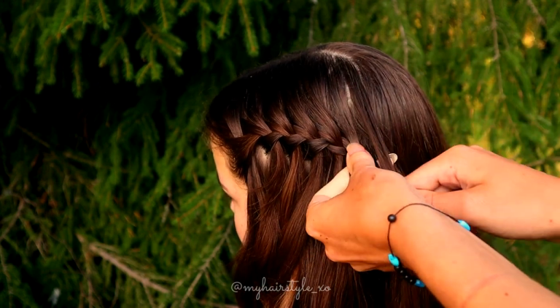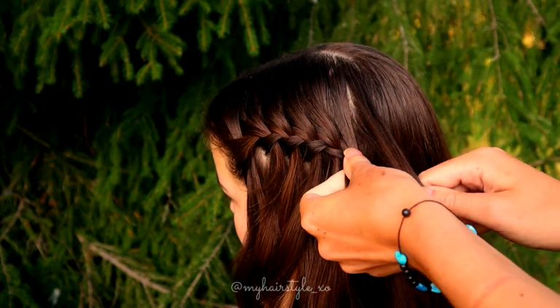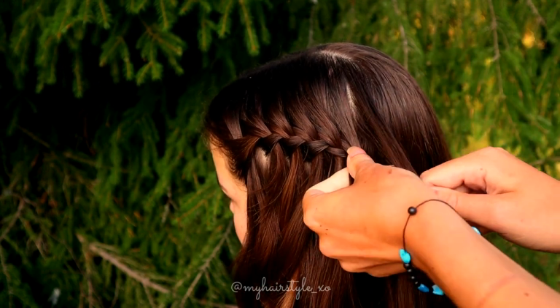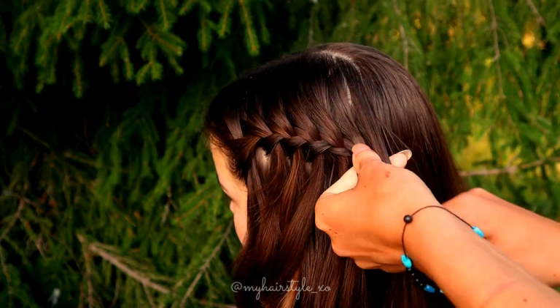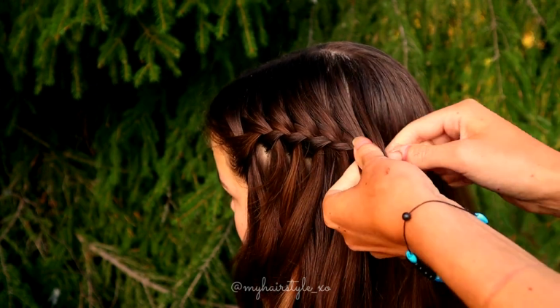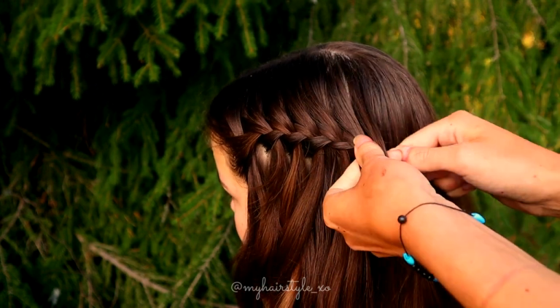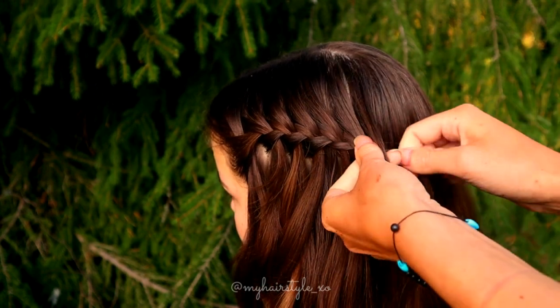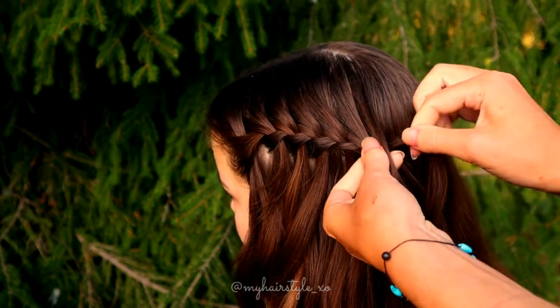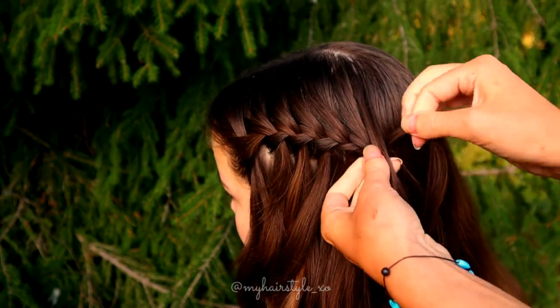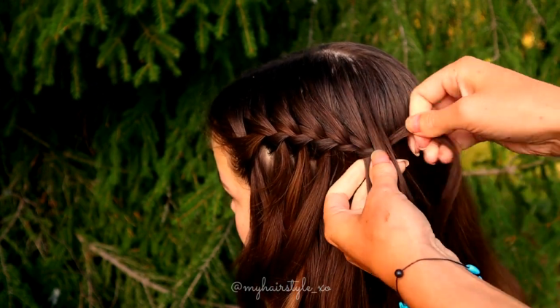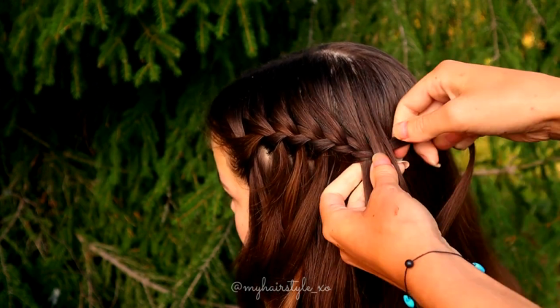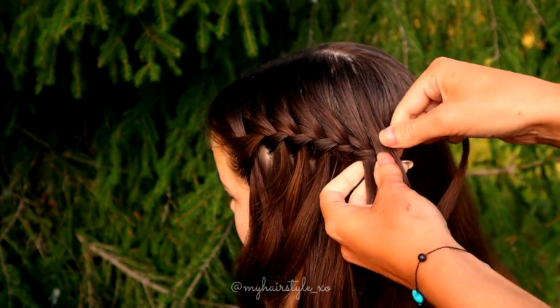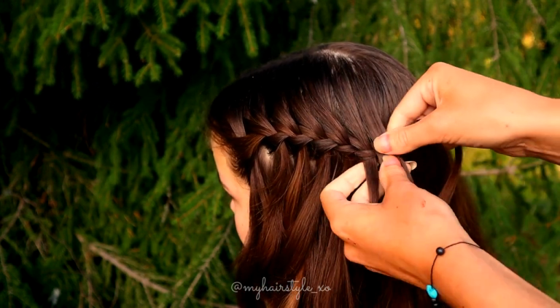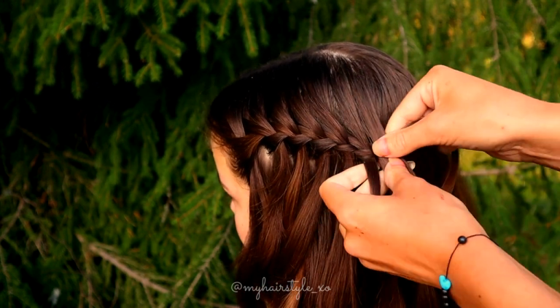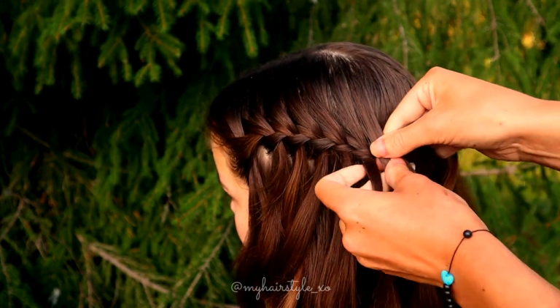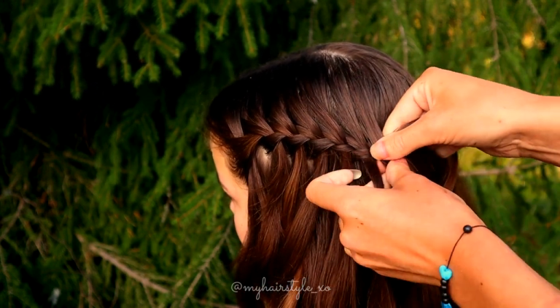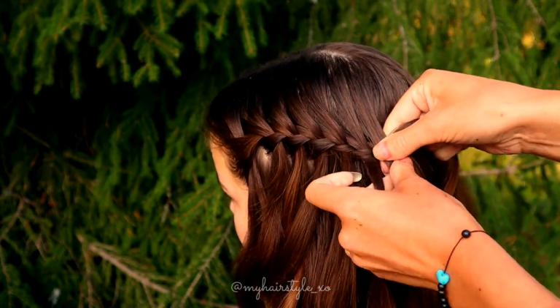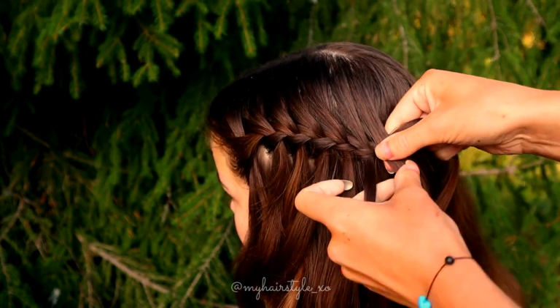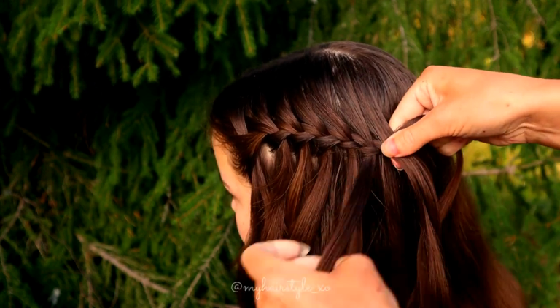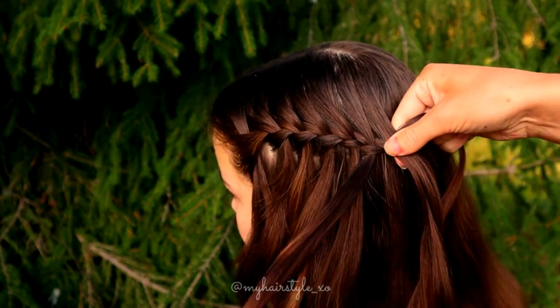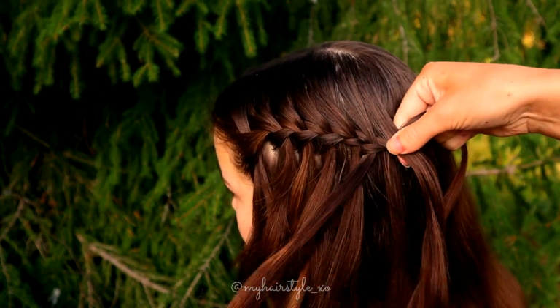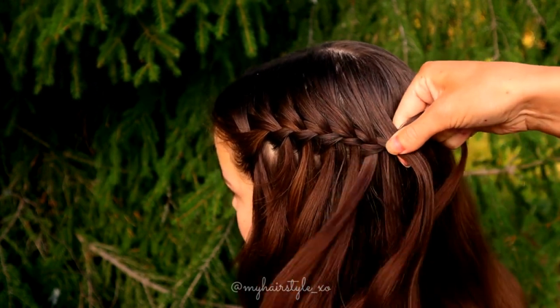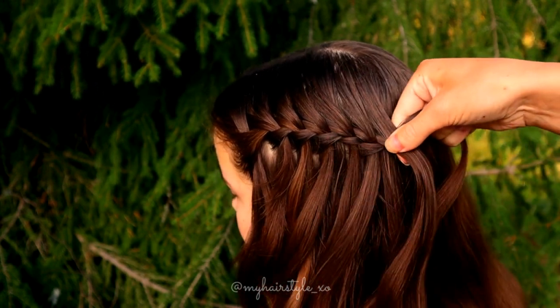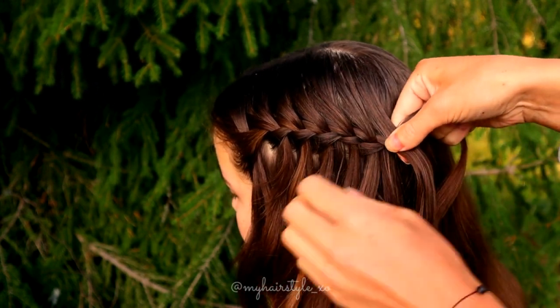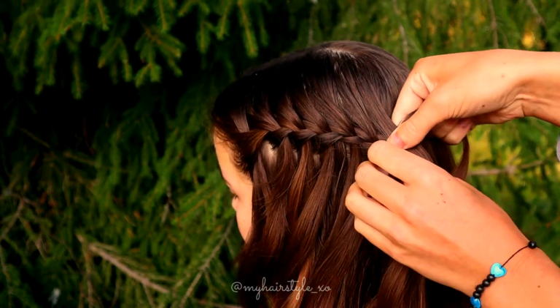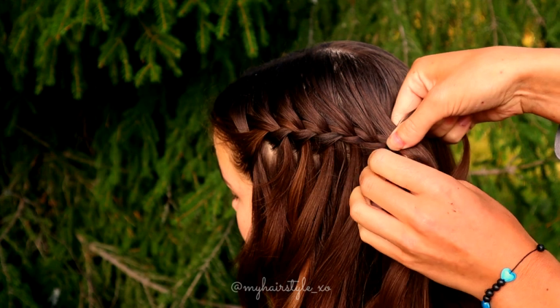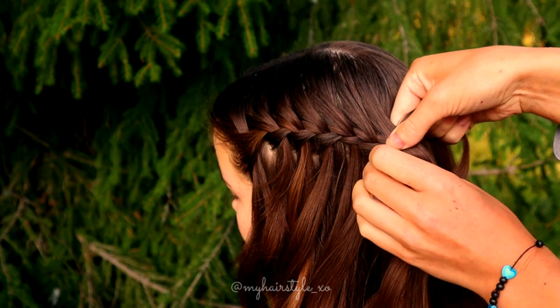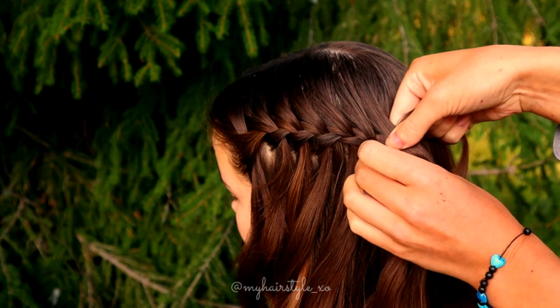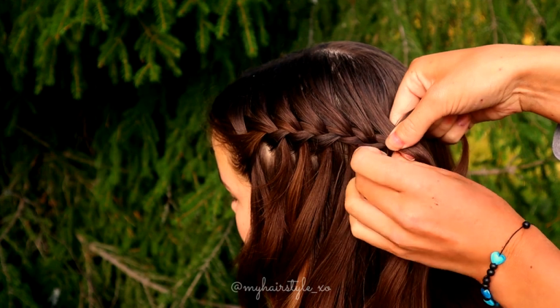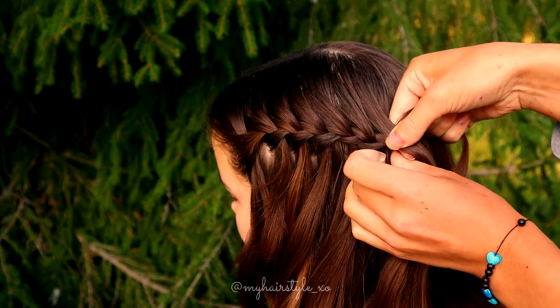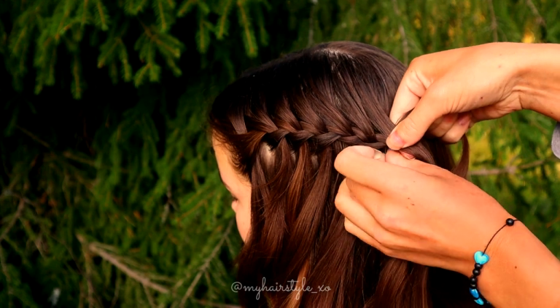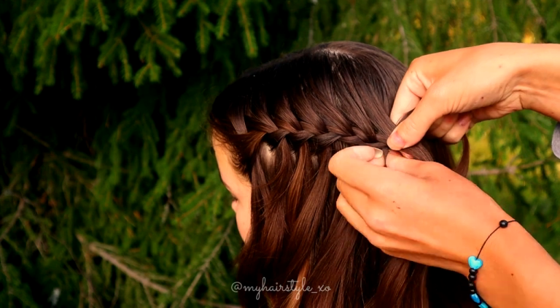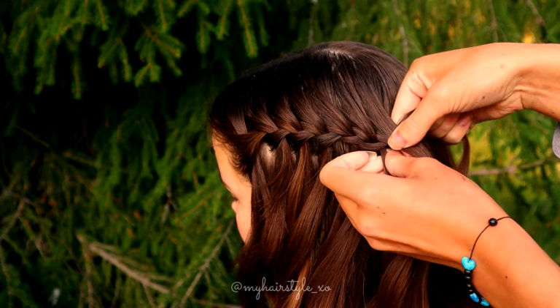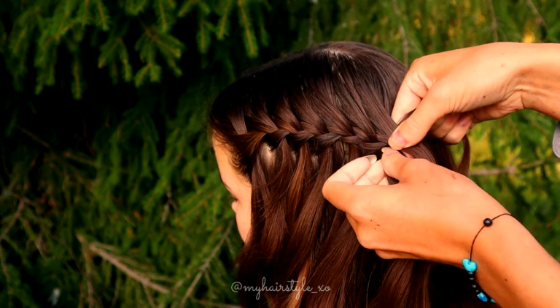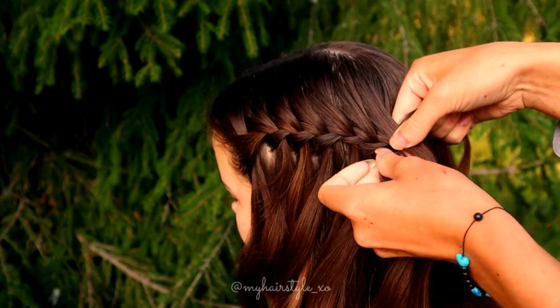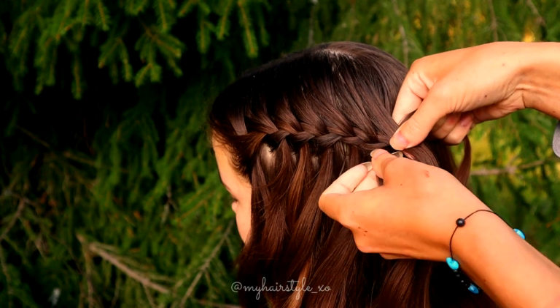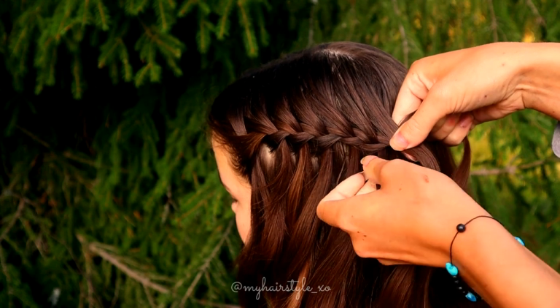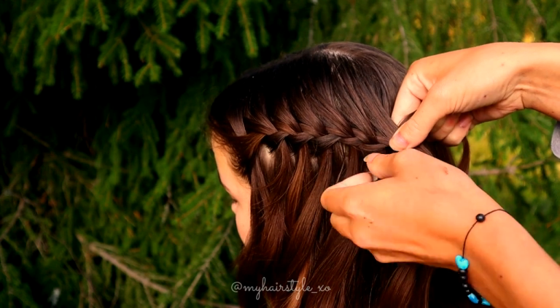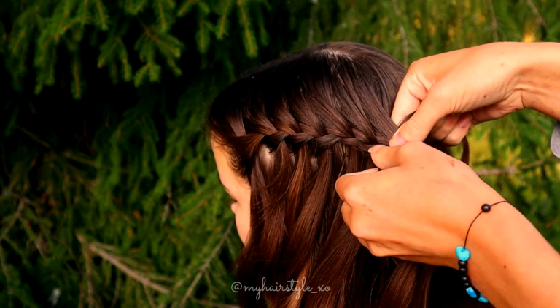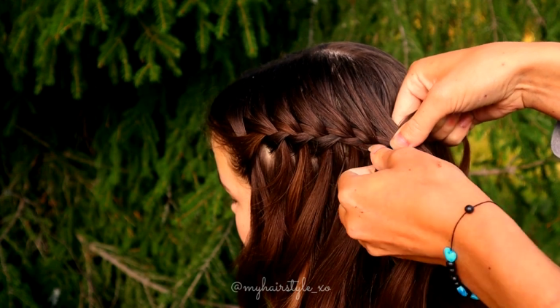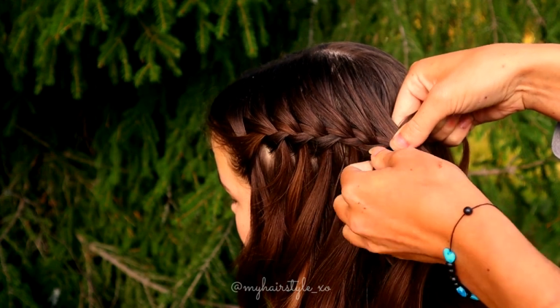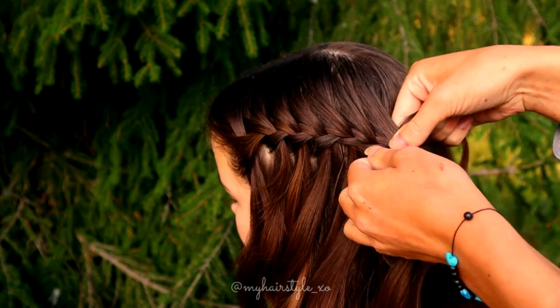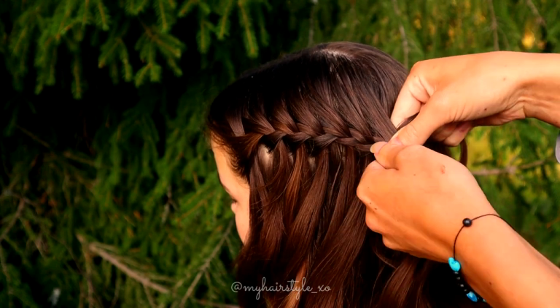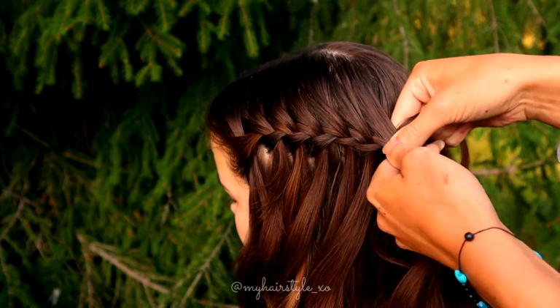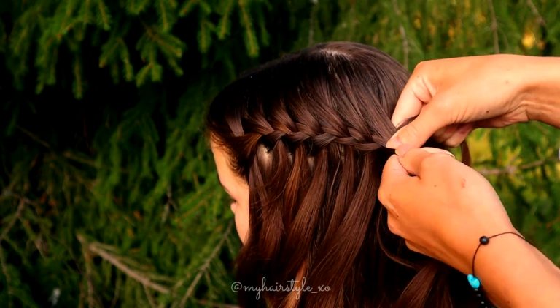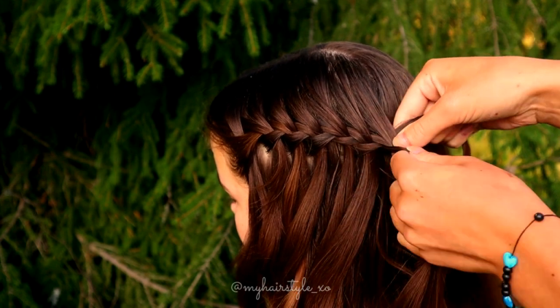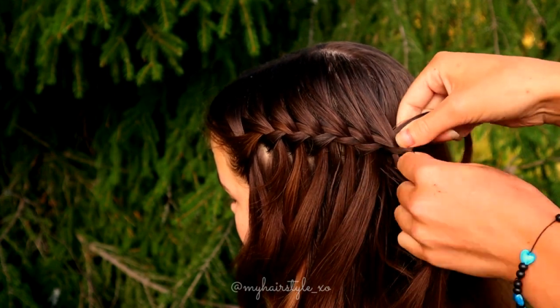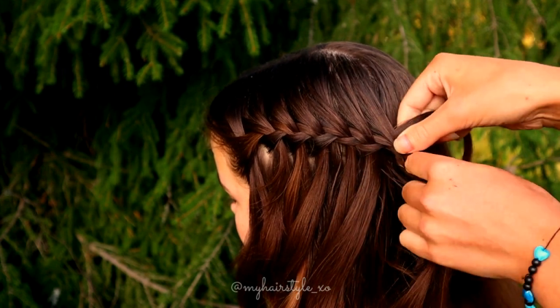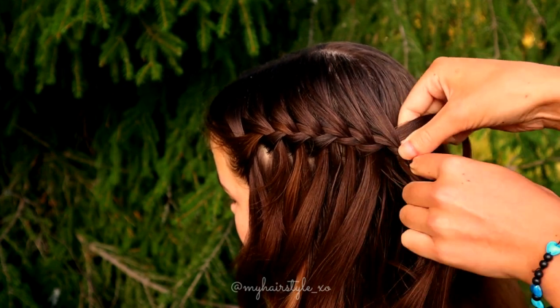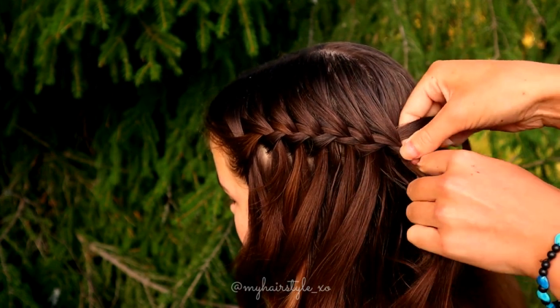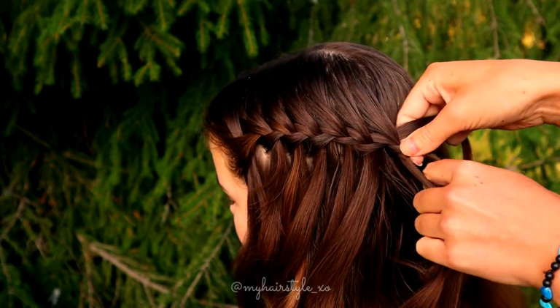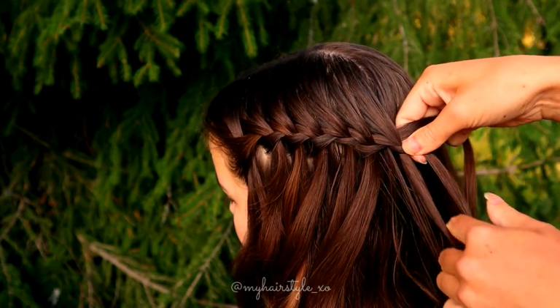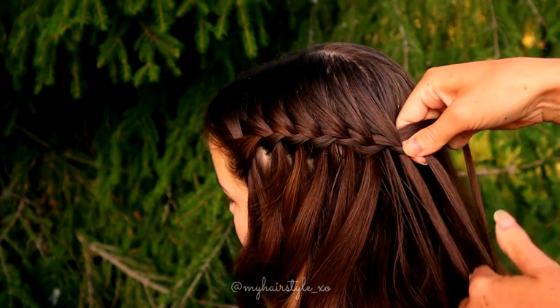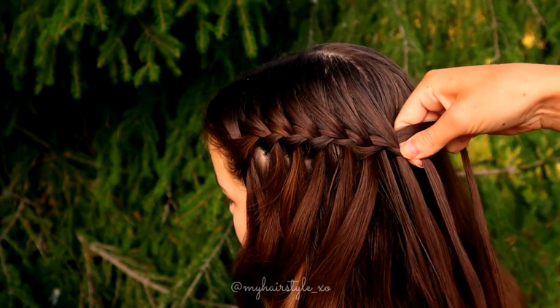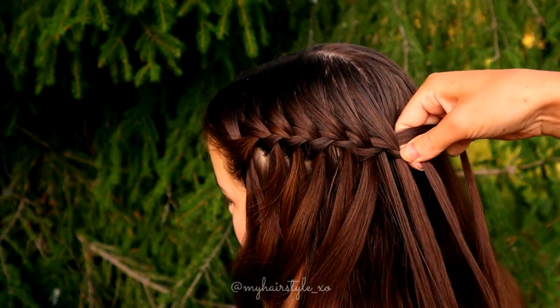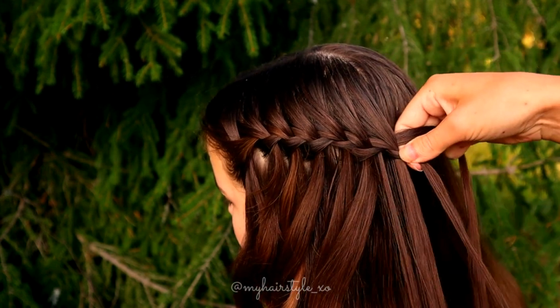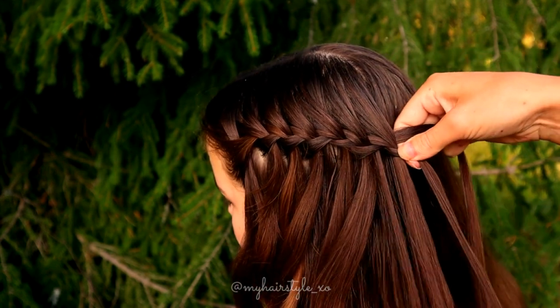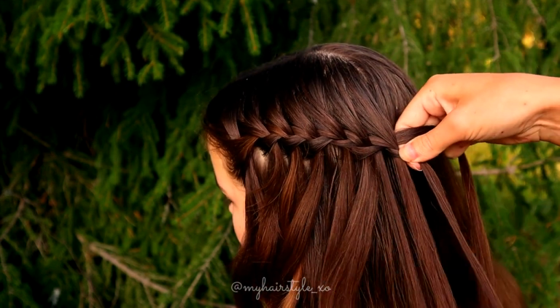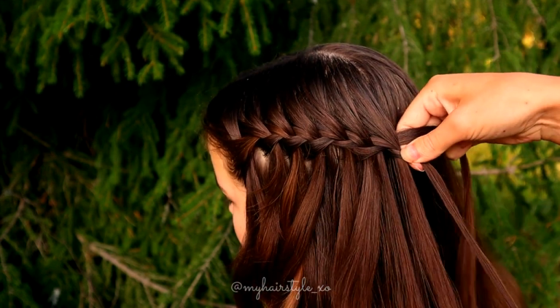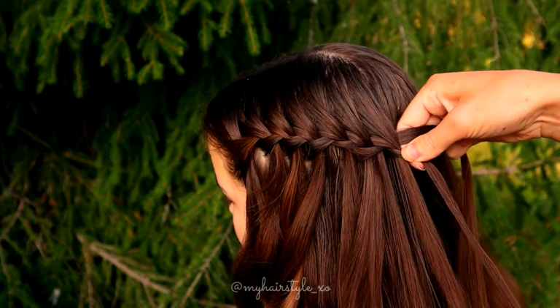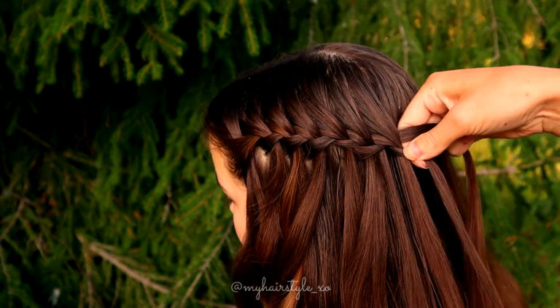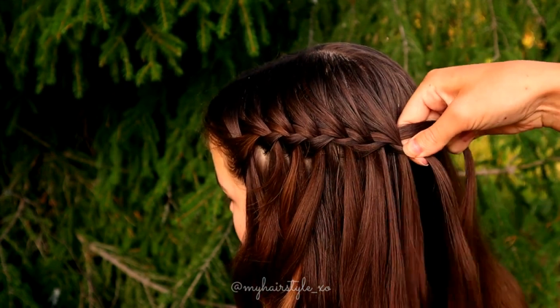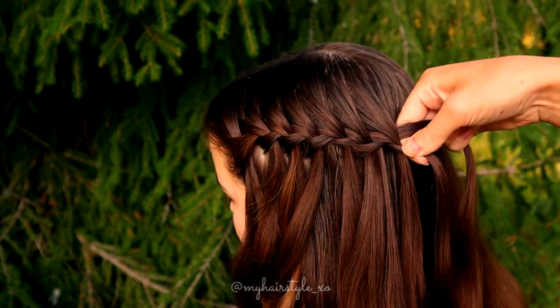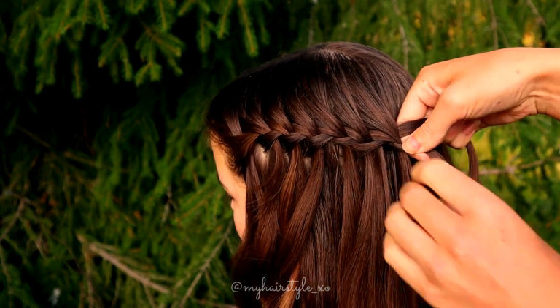Keep on repeating the pattern like this until you reach the place where you want the flower.